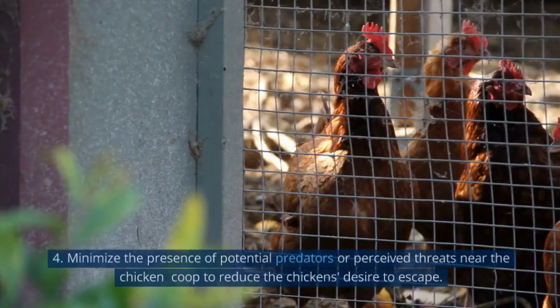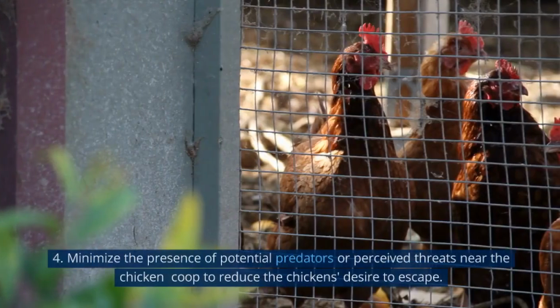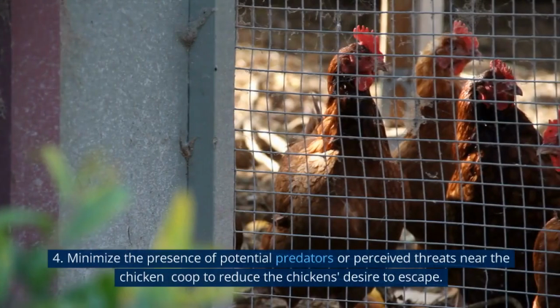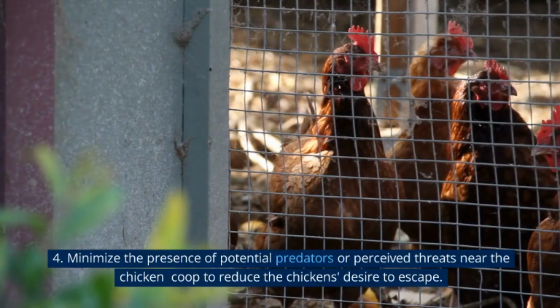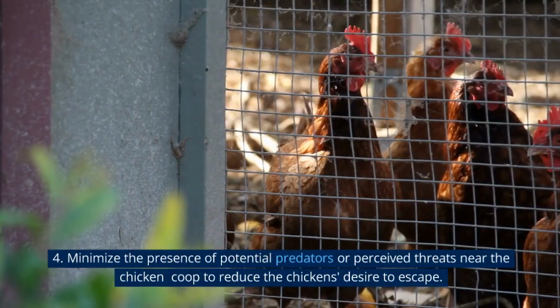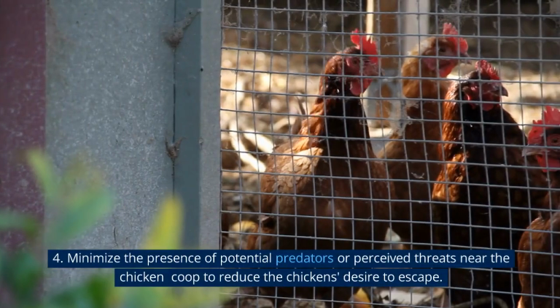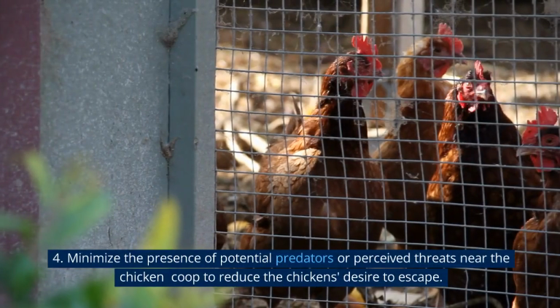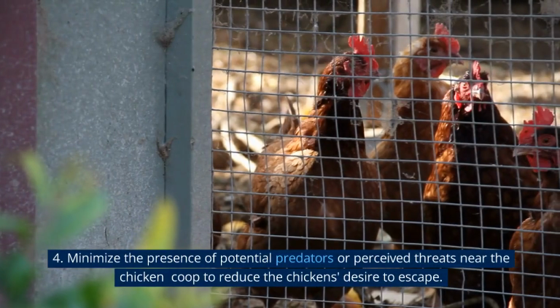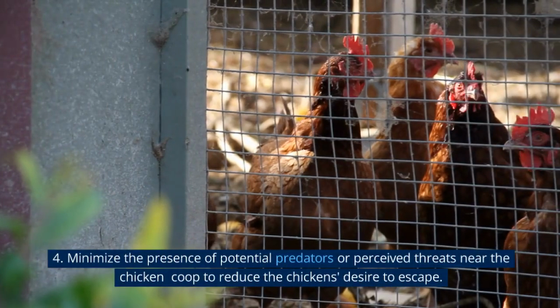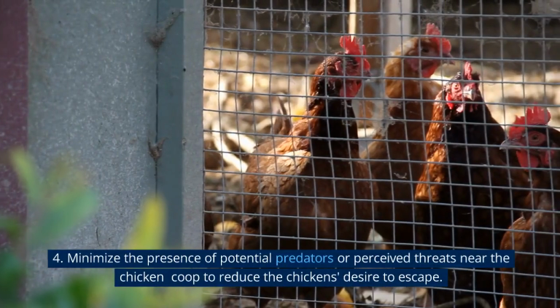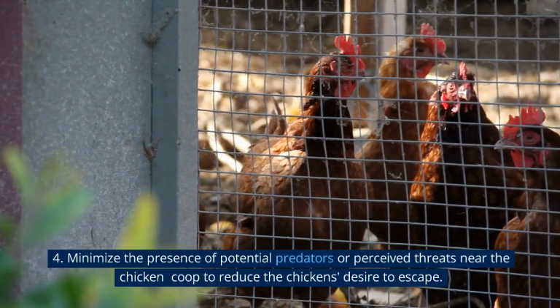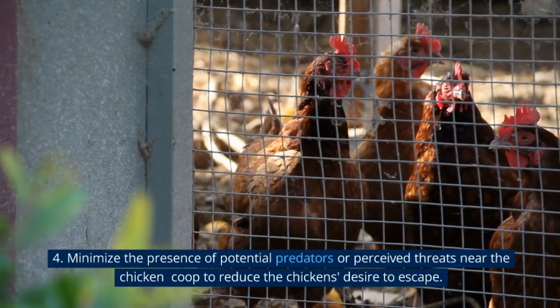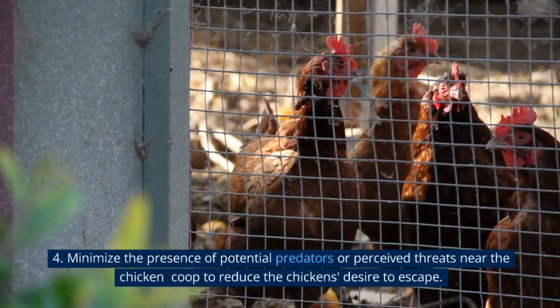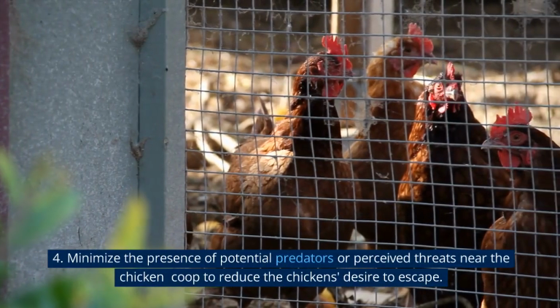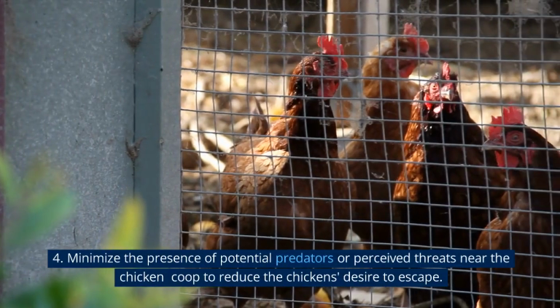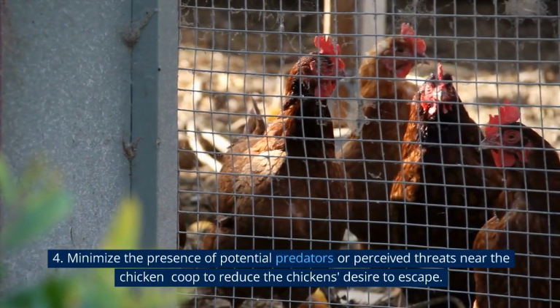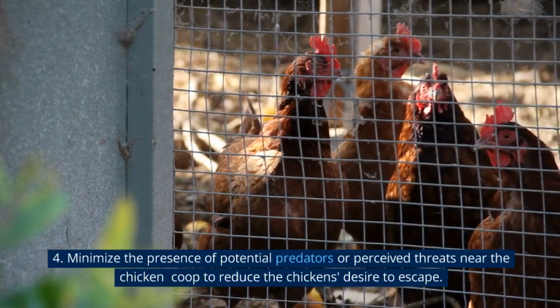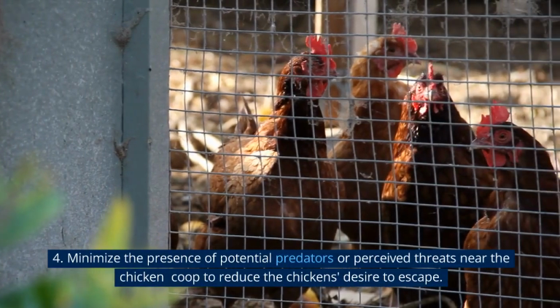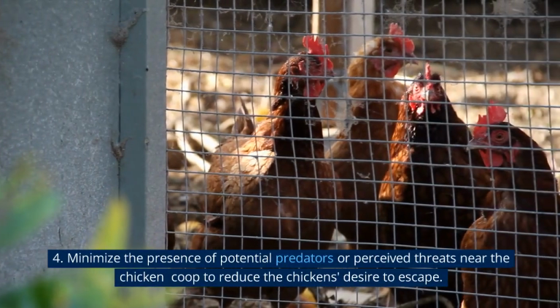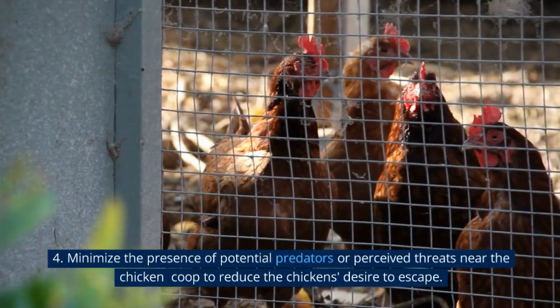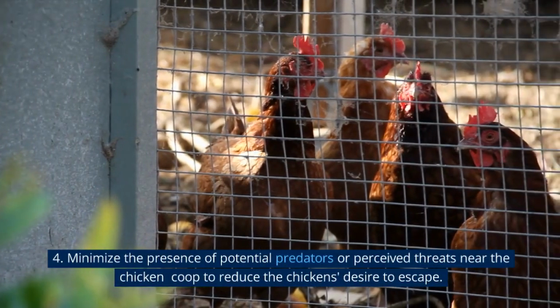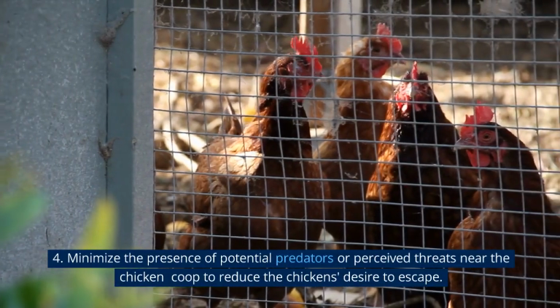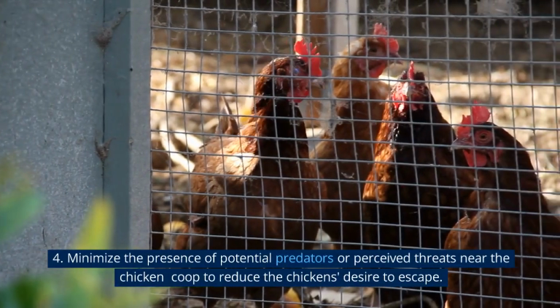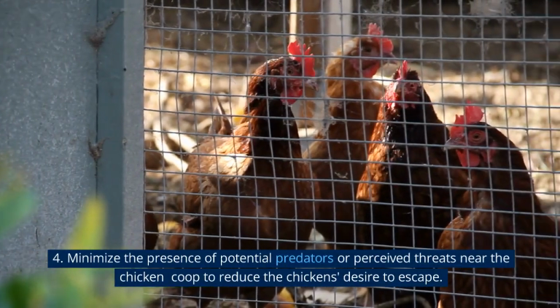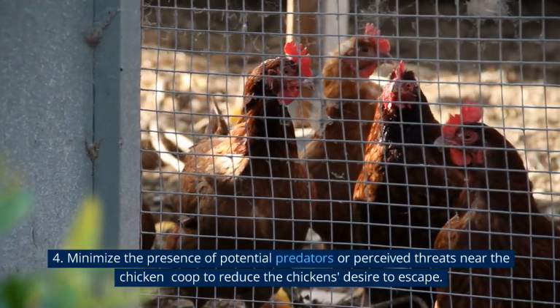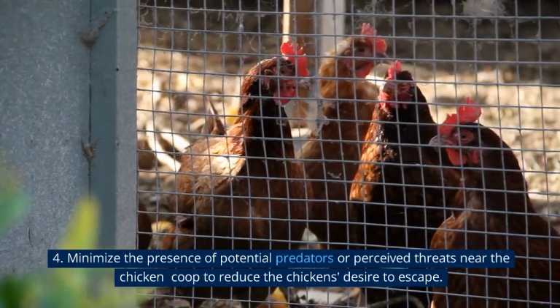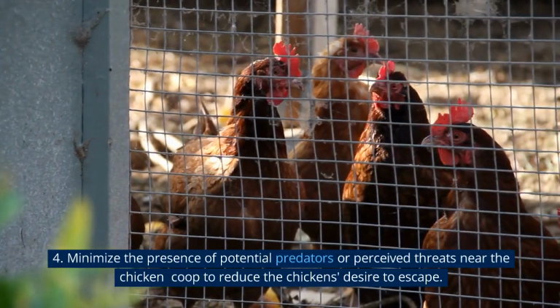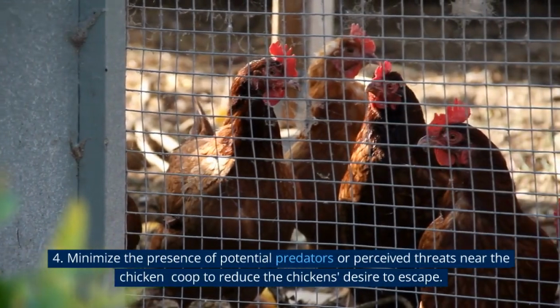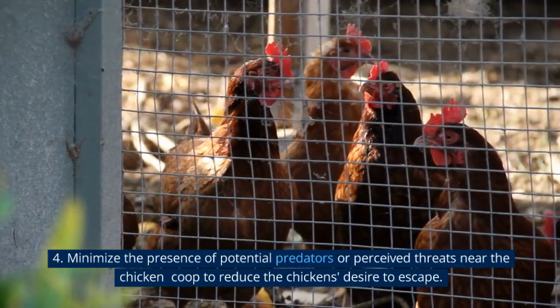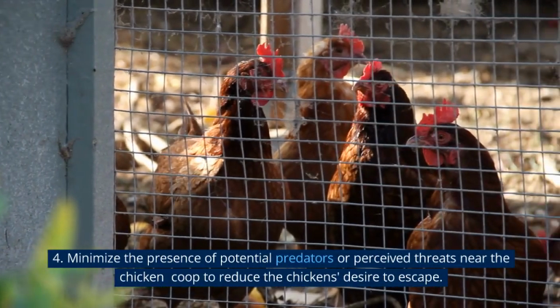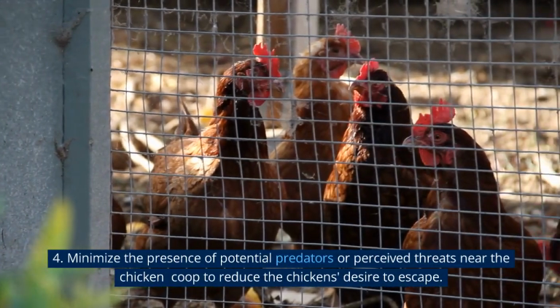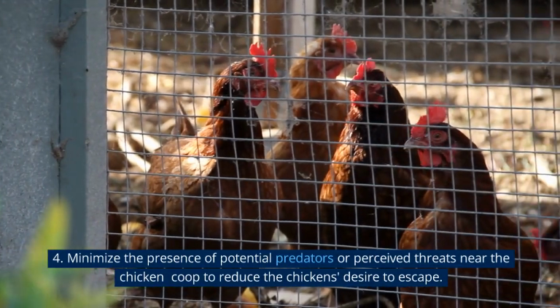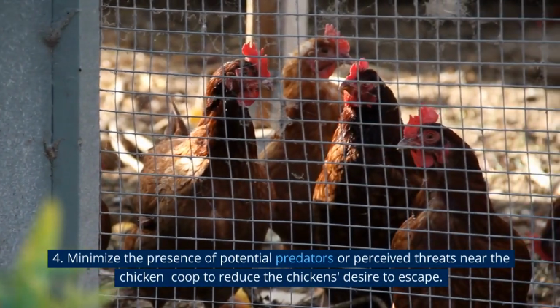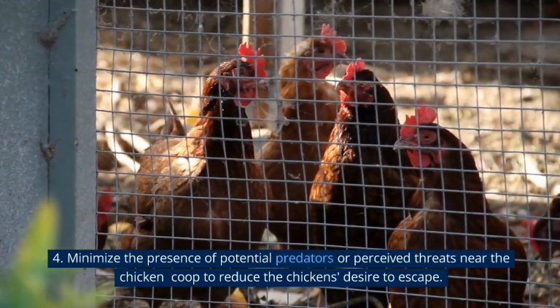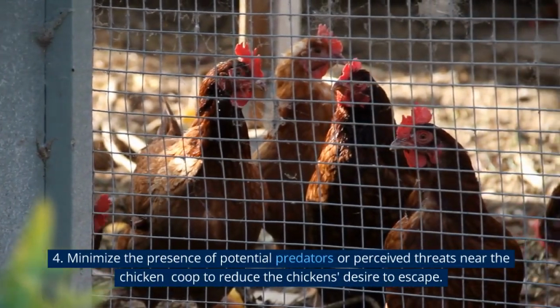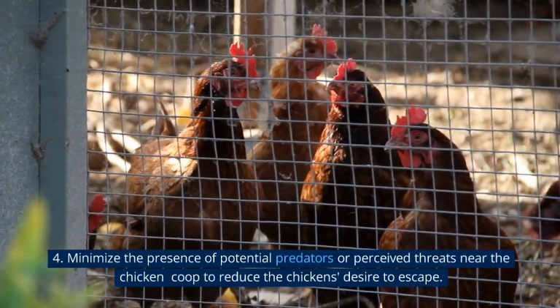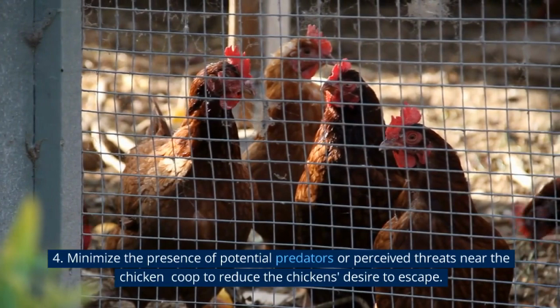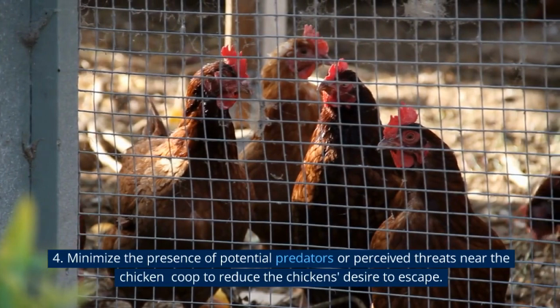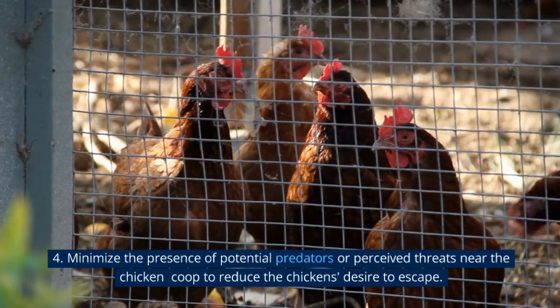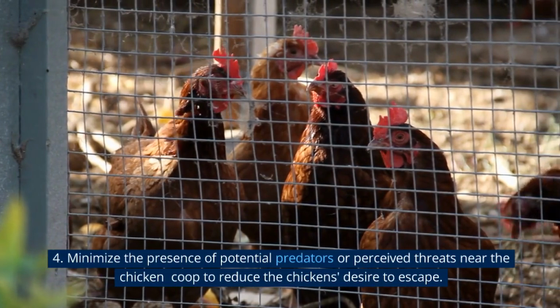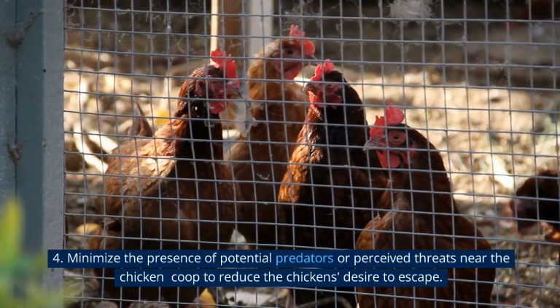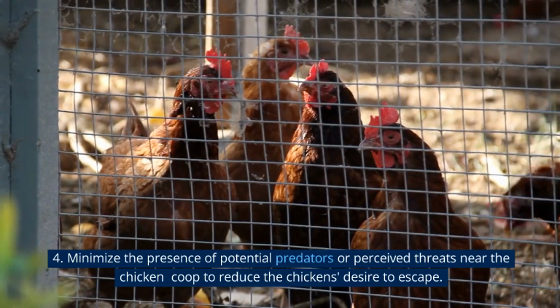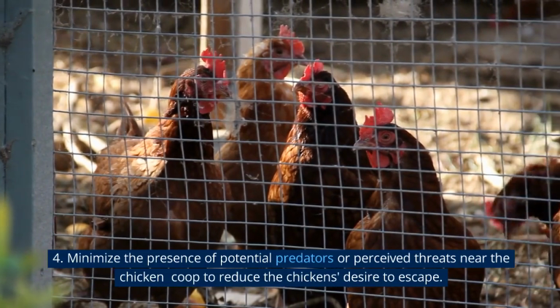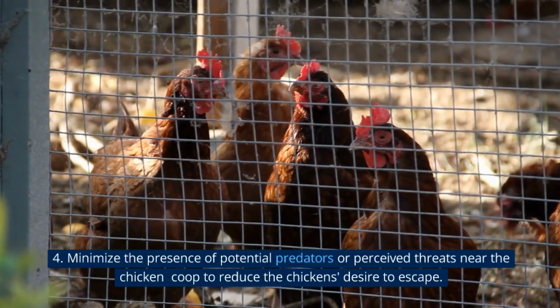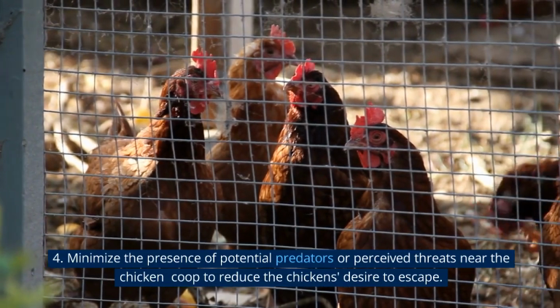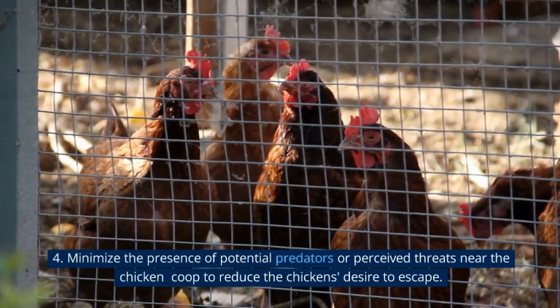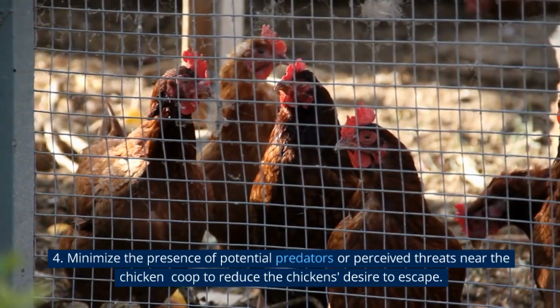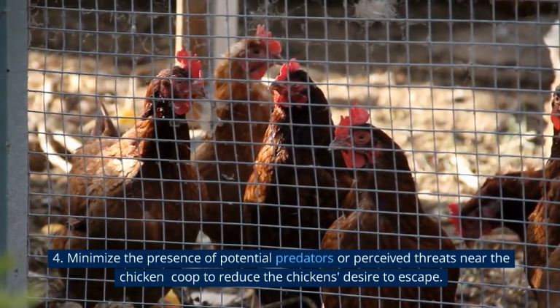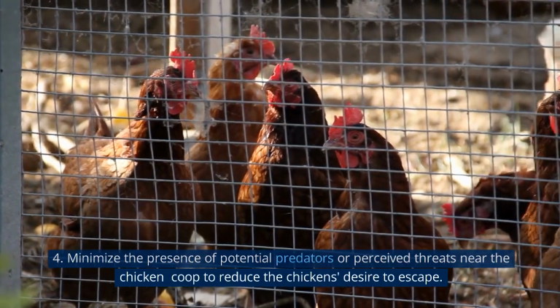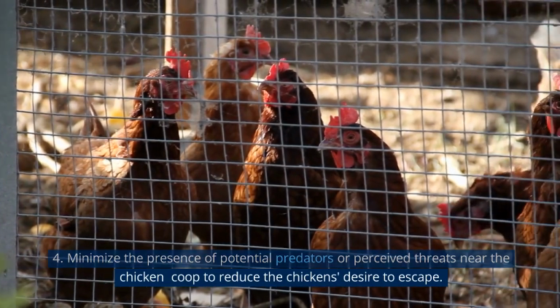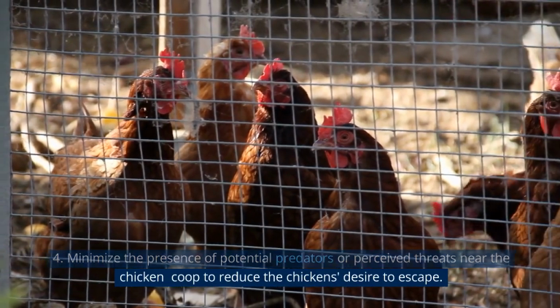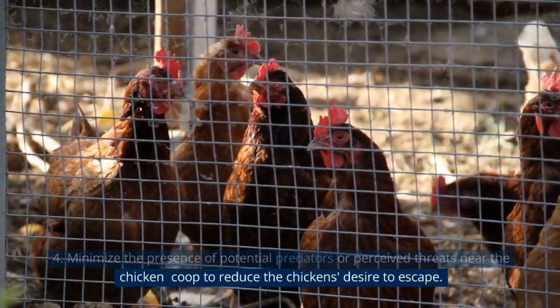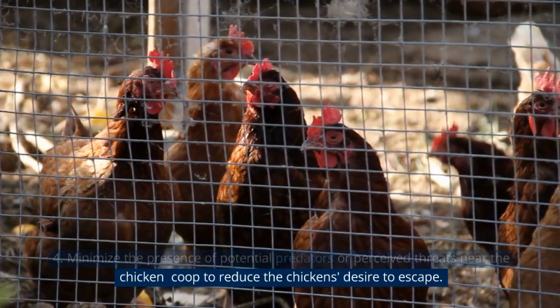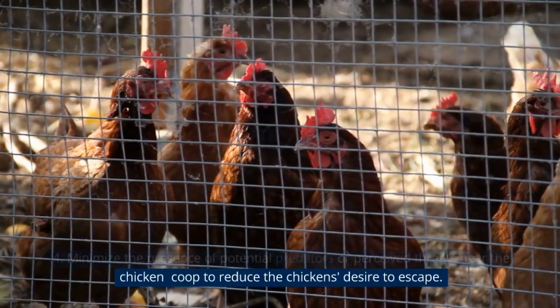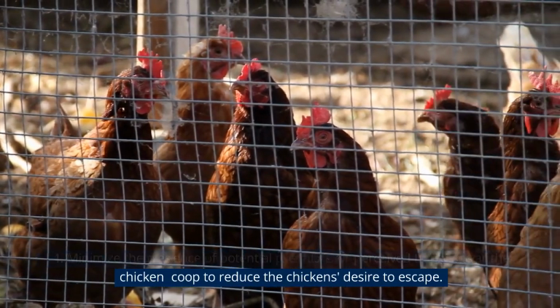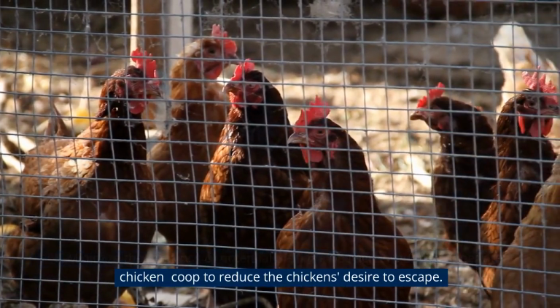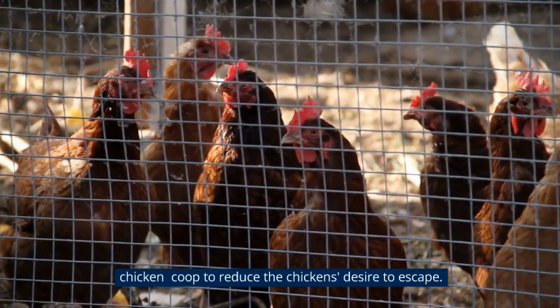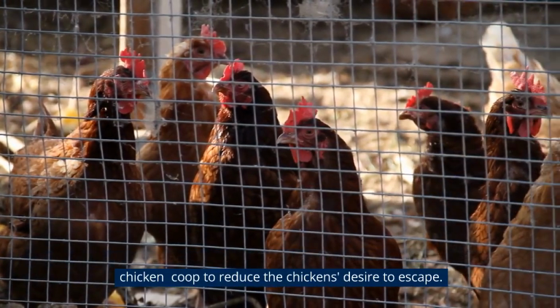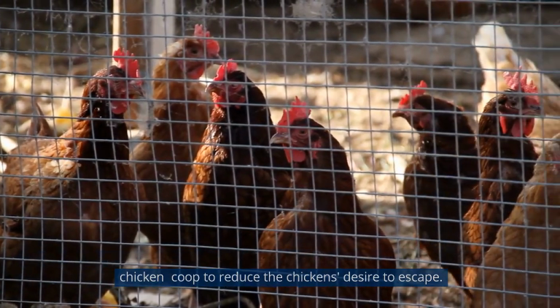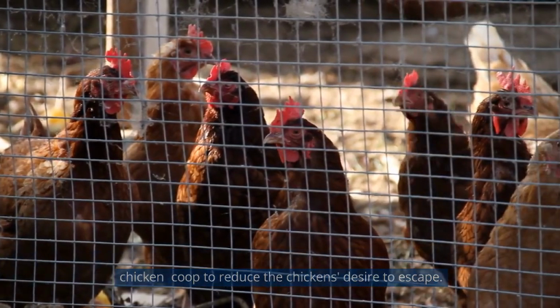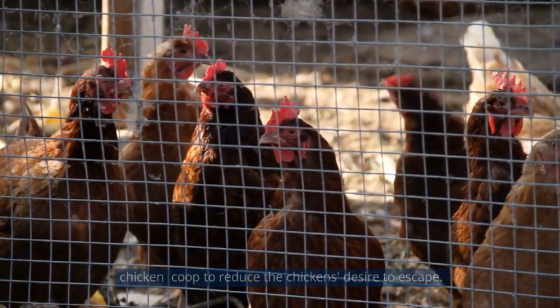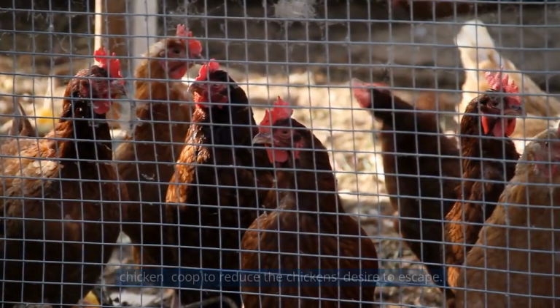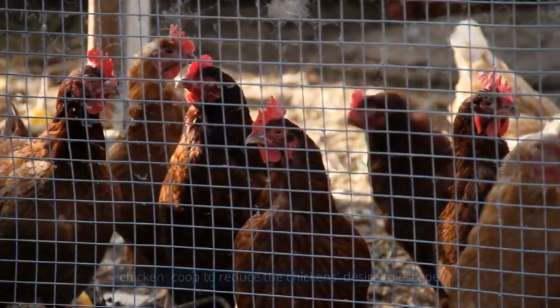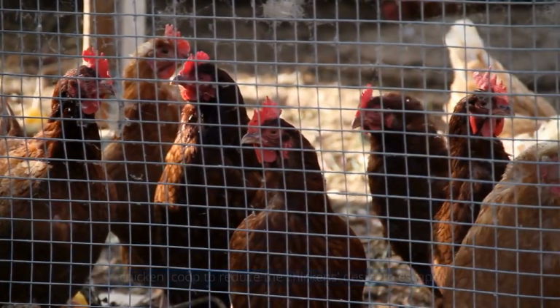Minimize the presence of potential predators or perceived threats near the chicken coop to reduce the chickens' desire to escape.